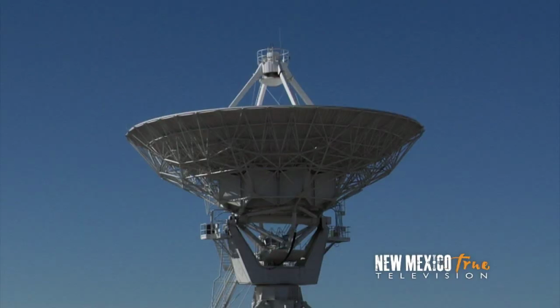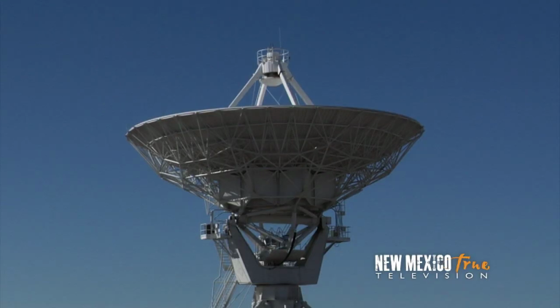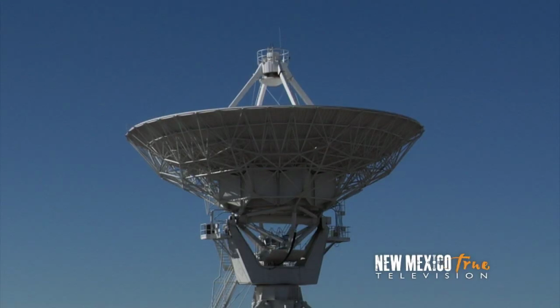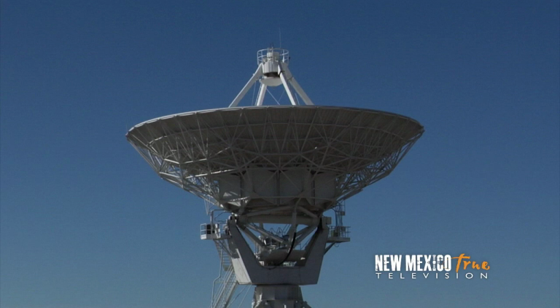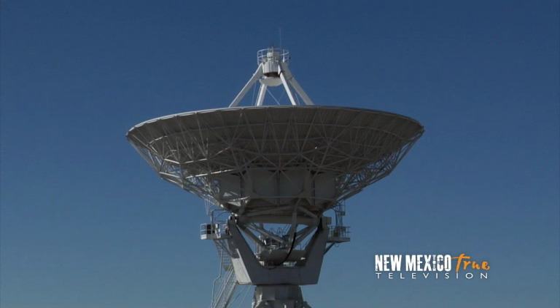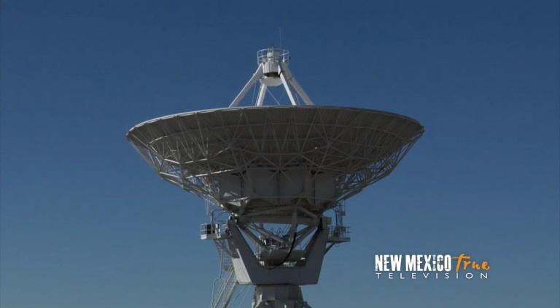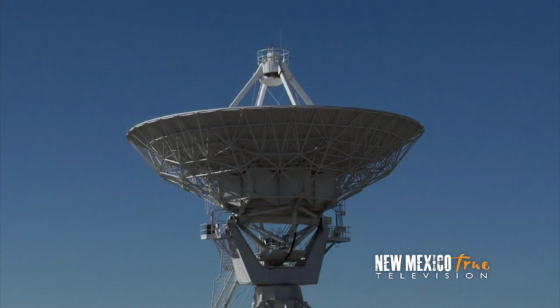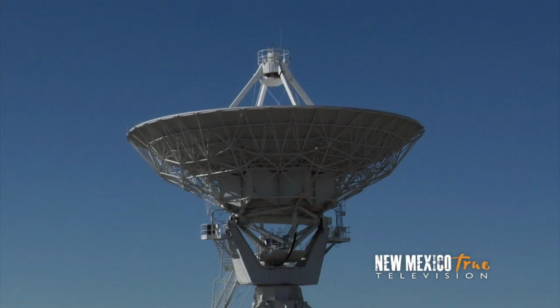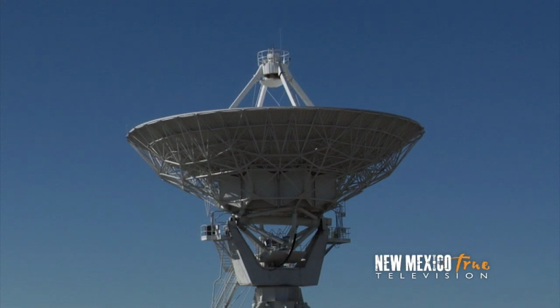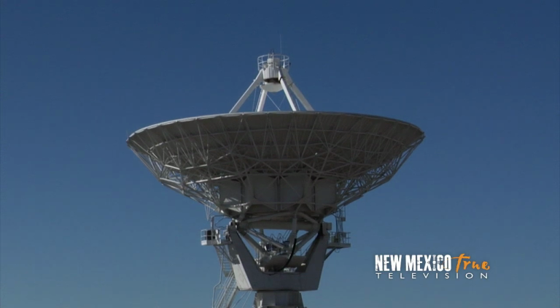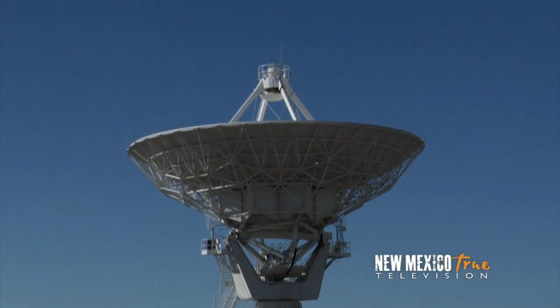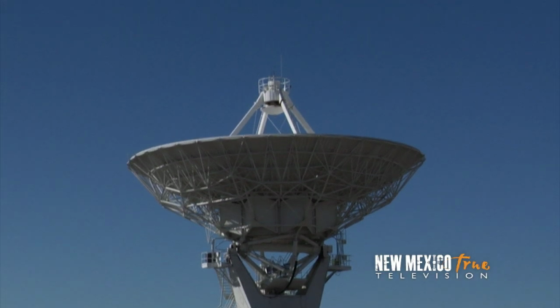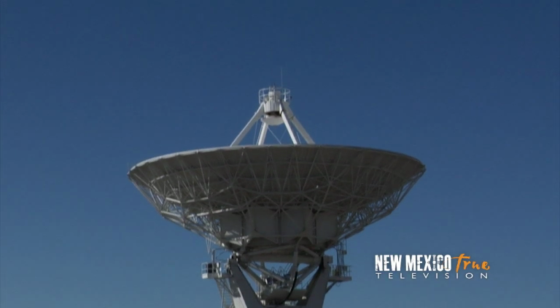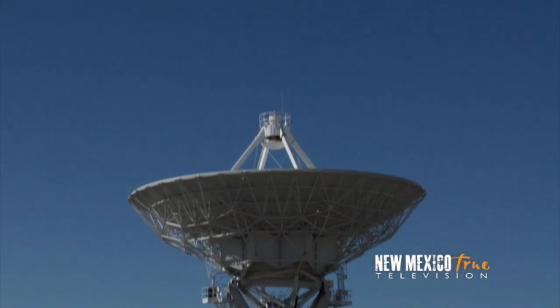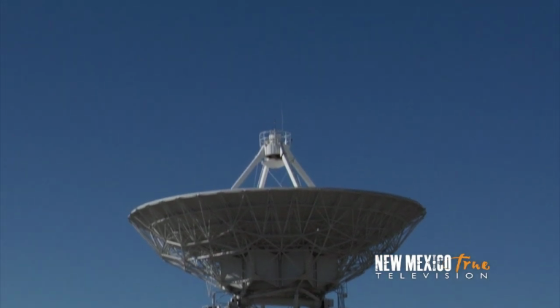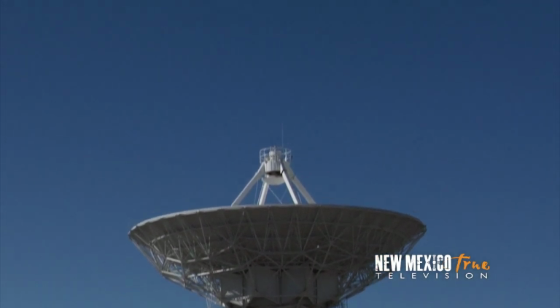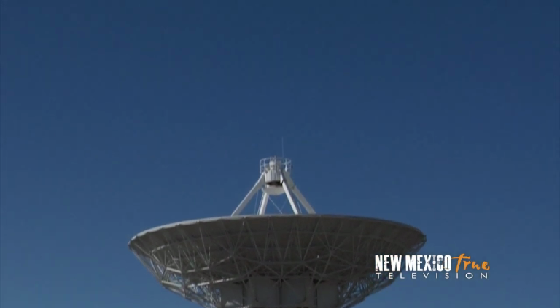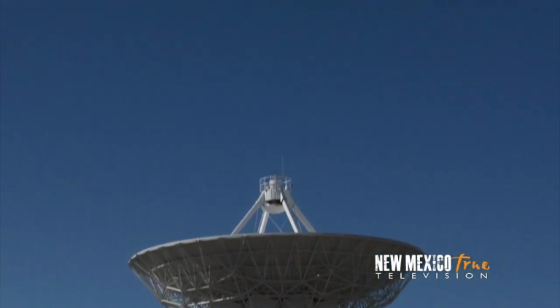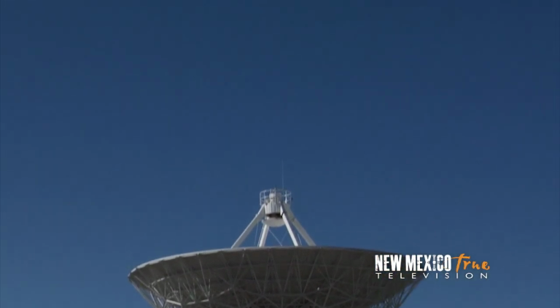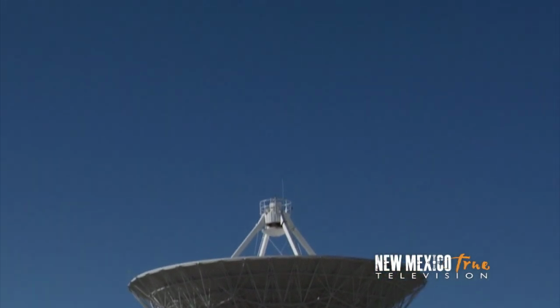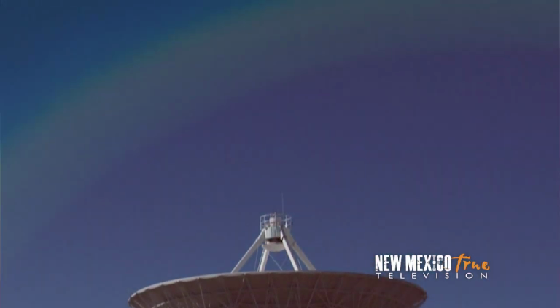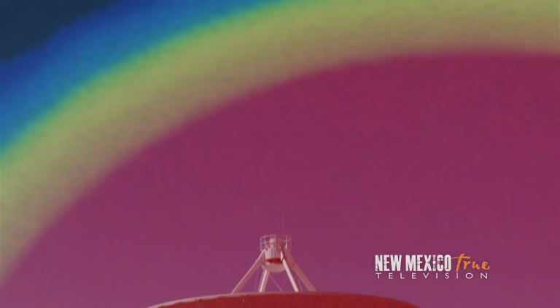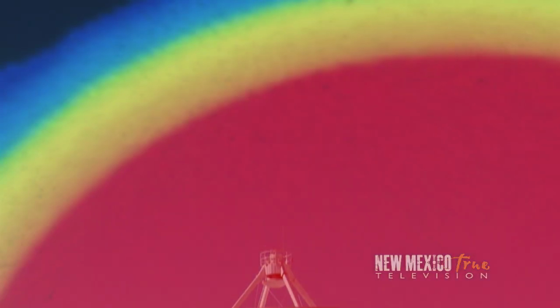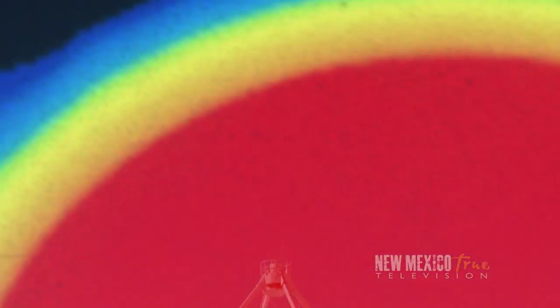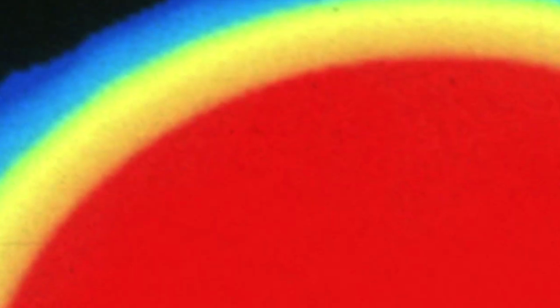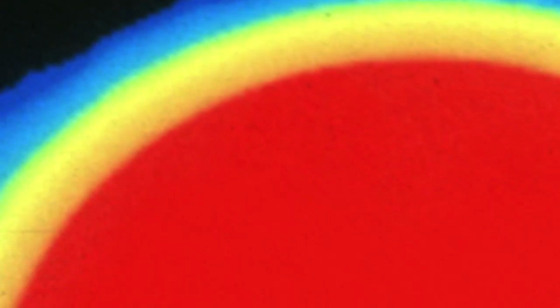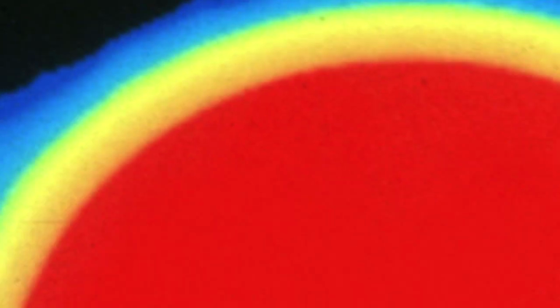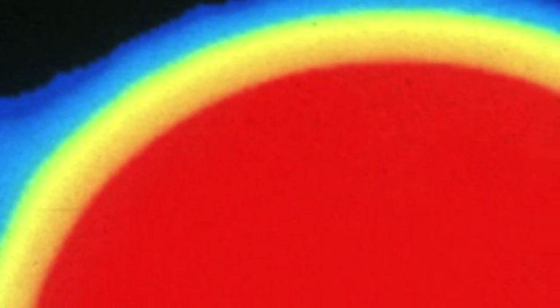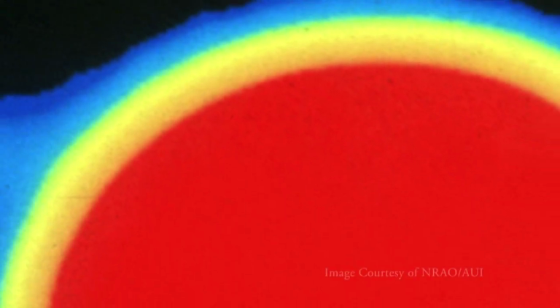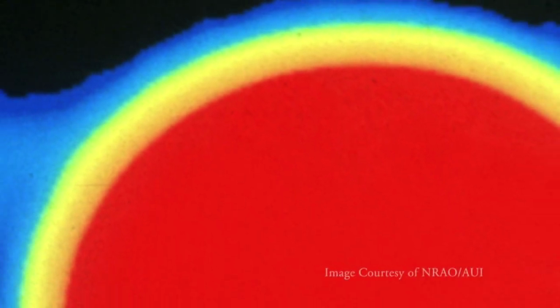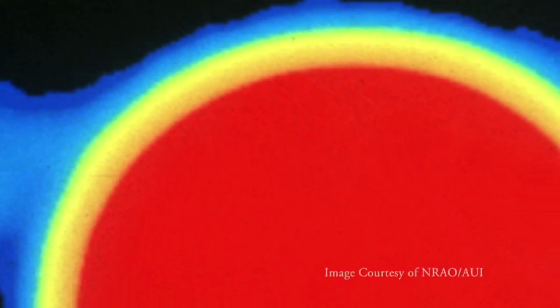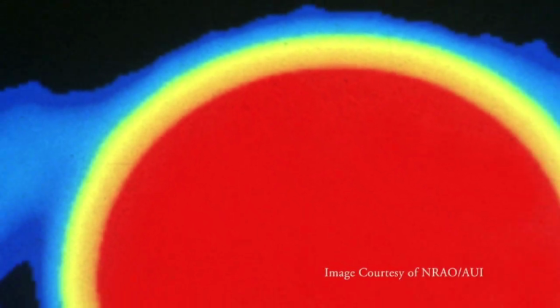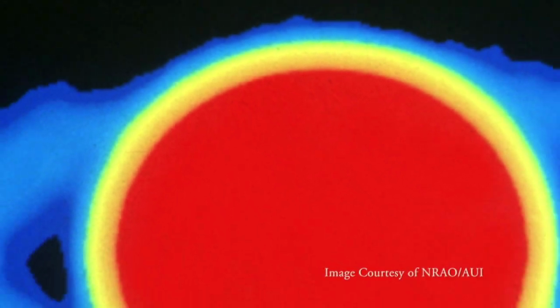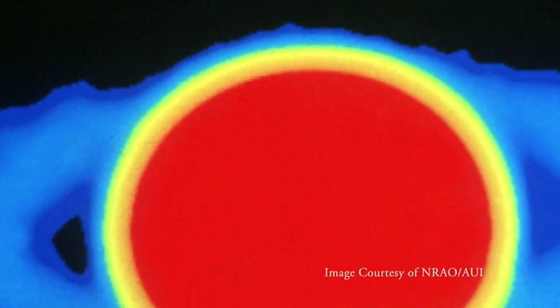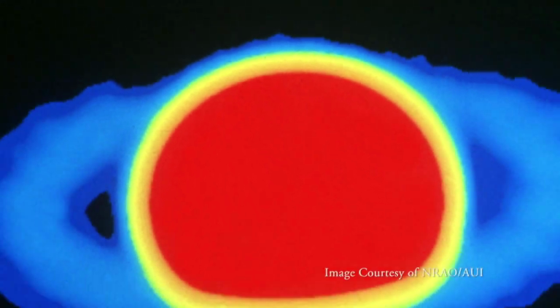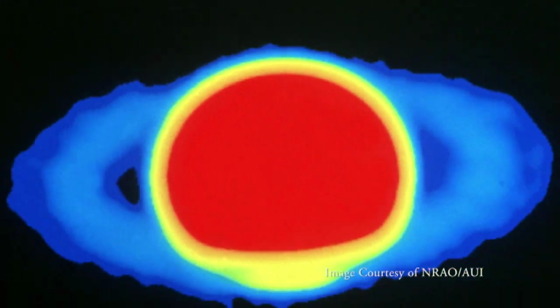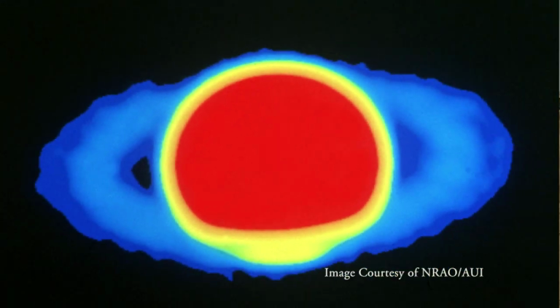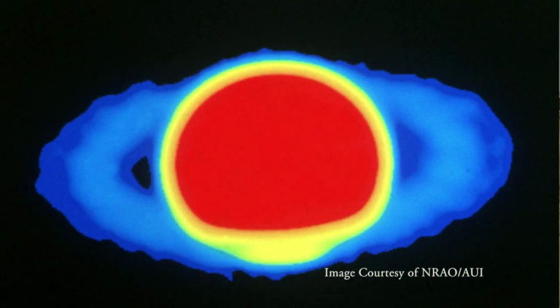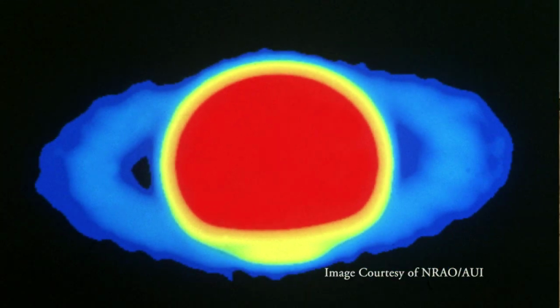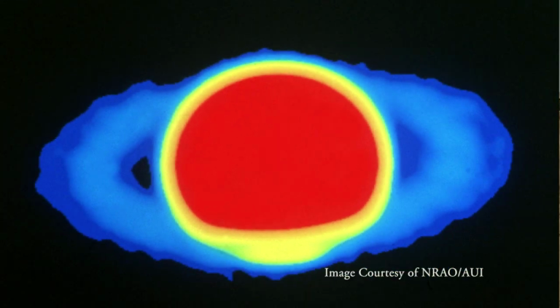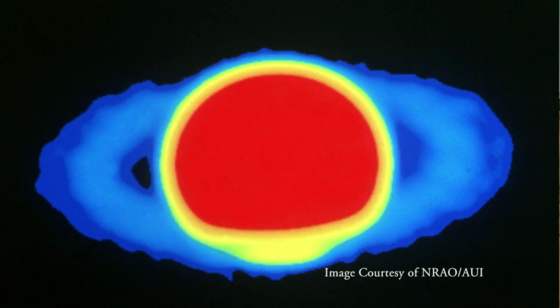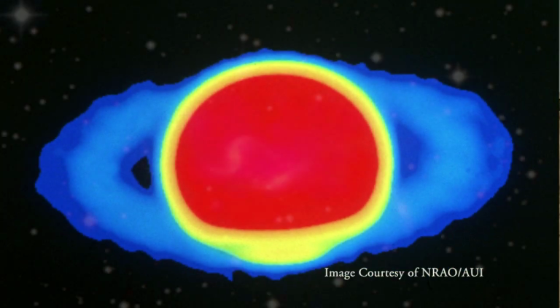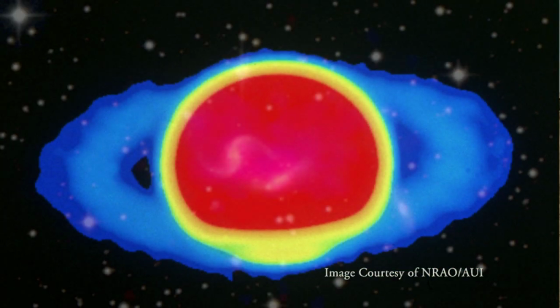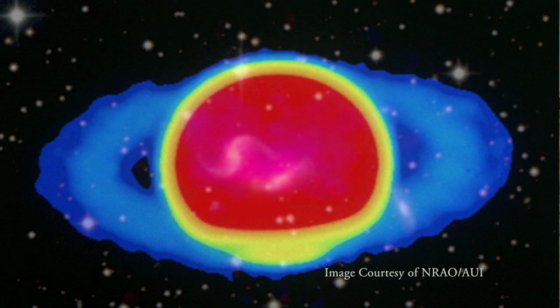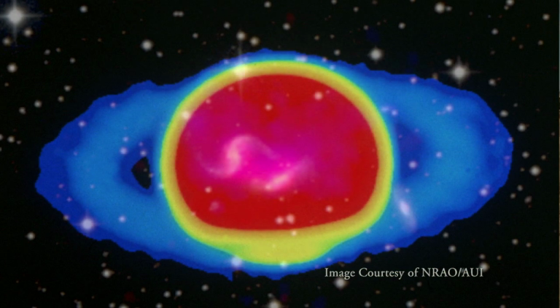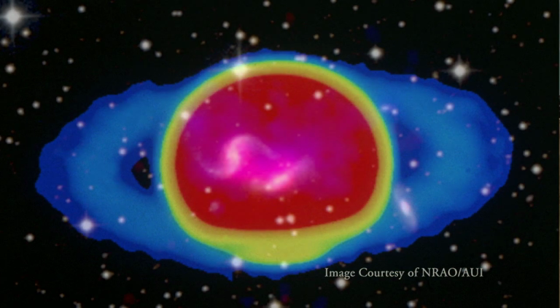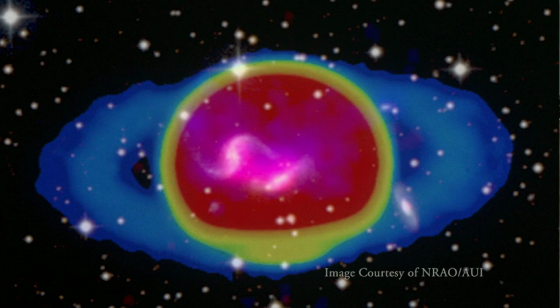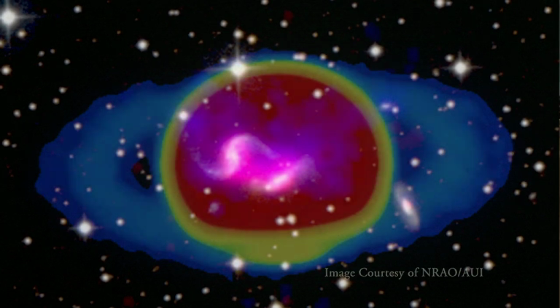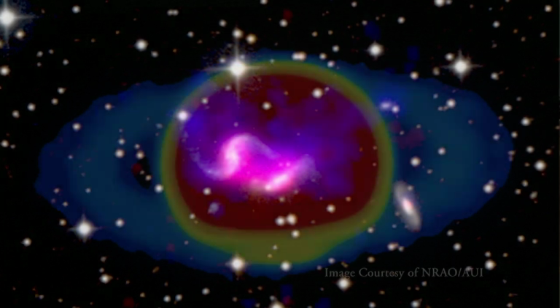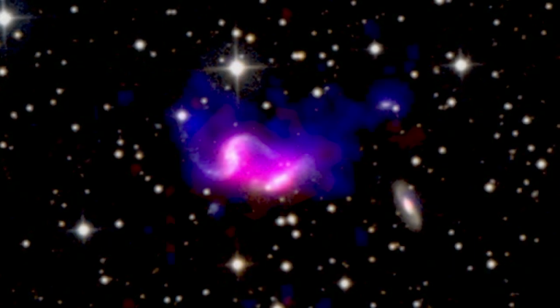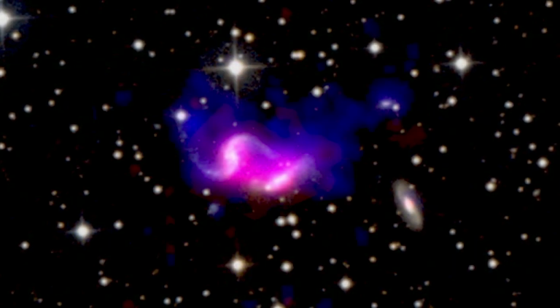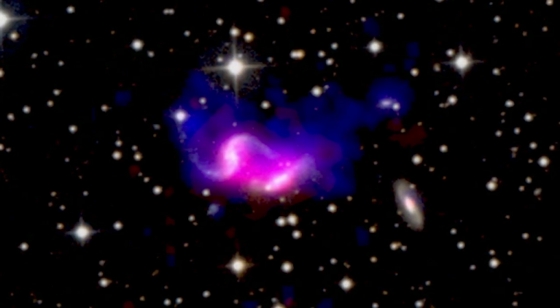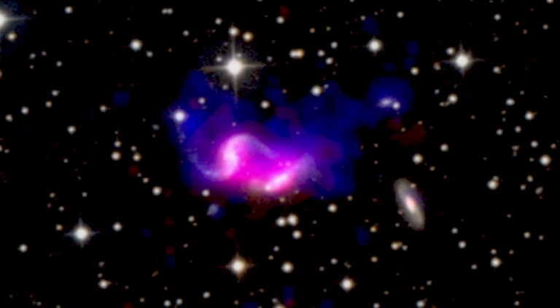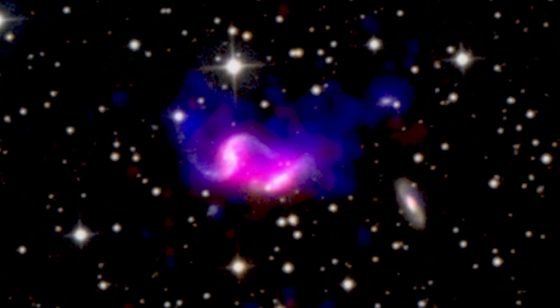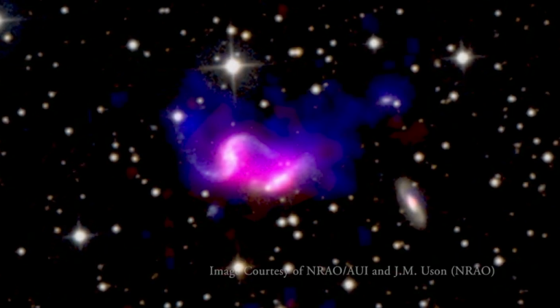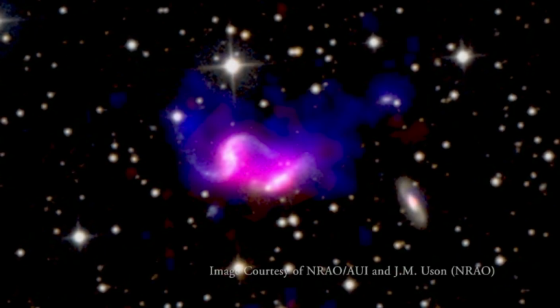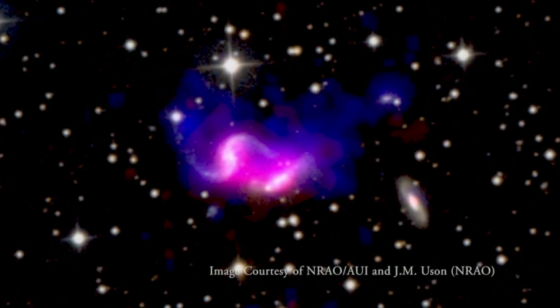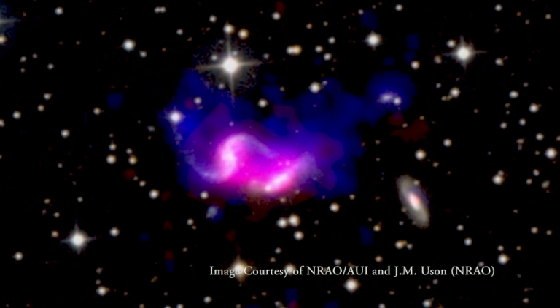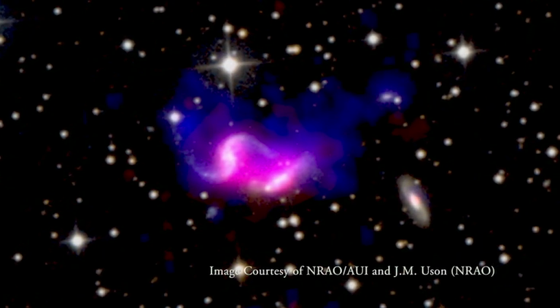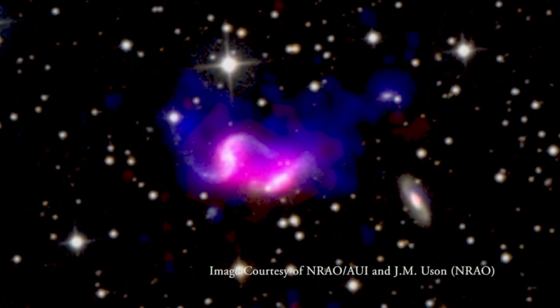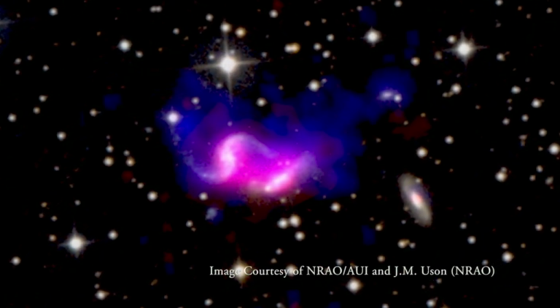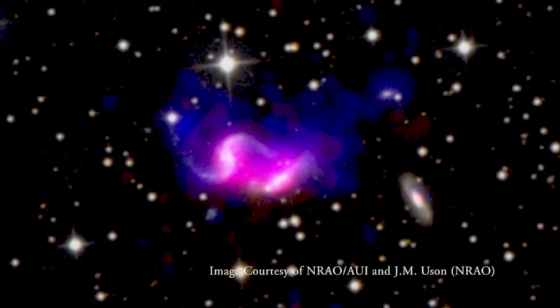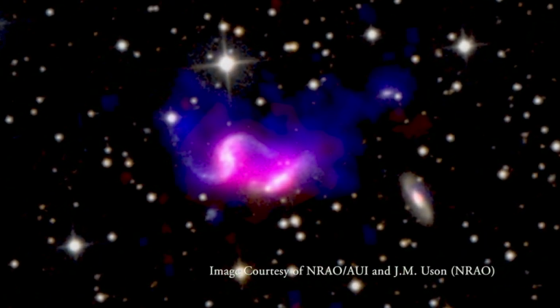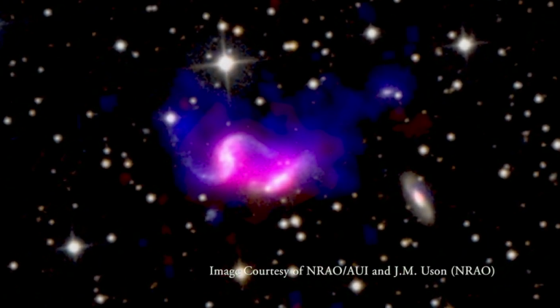Everything from studying the sun, studying planets here in our own solar system, out to other galaxies when they collide.